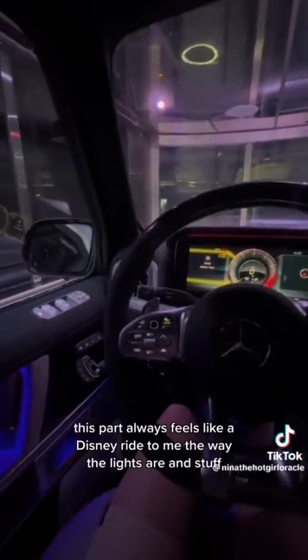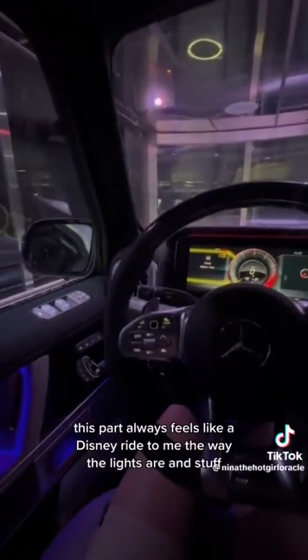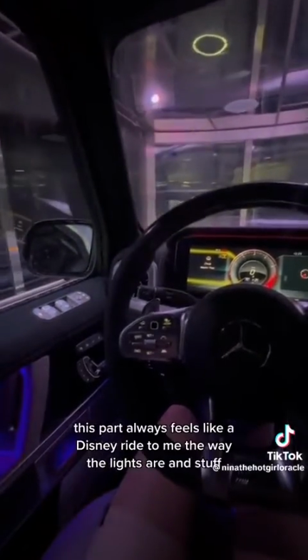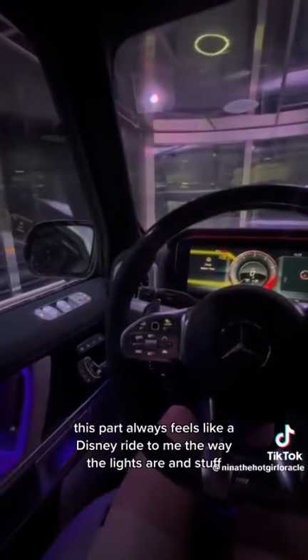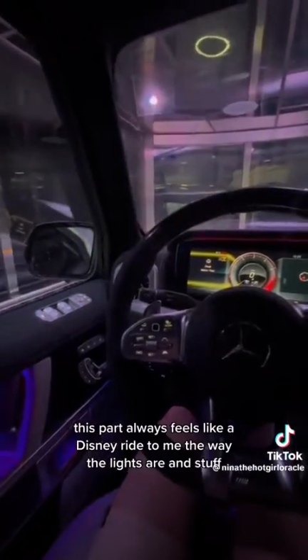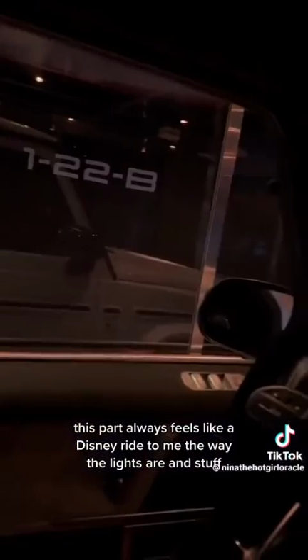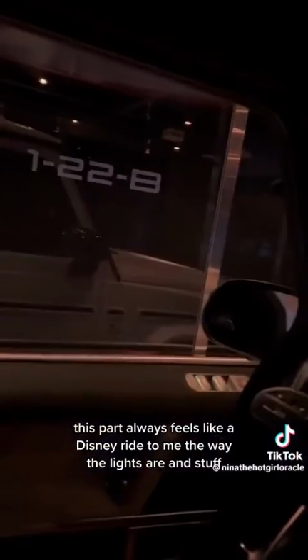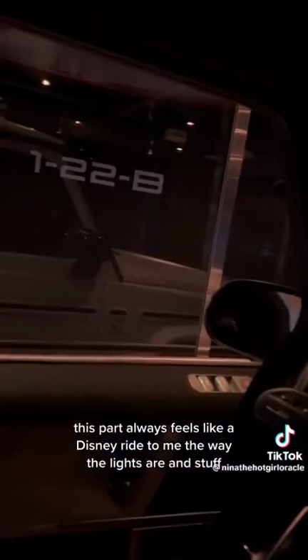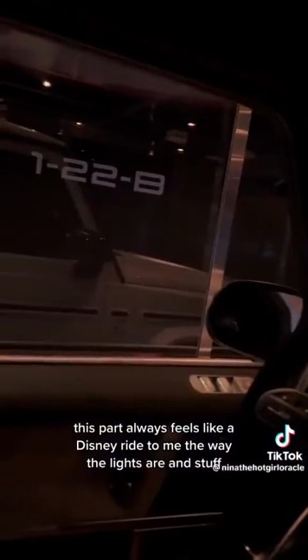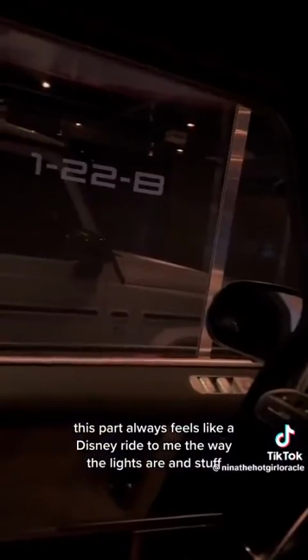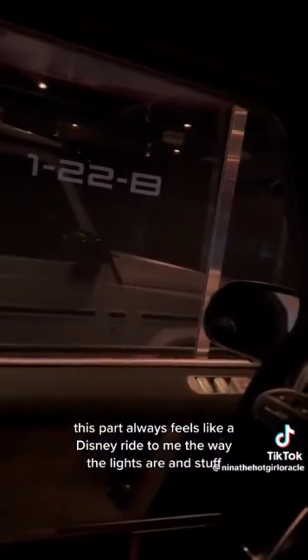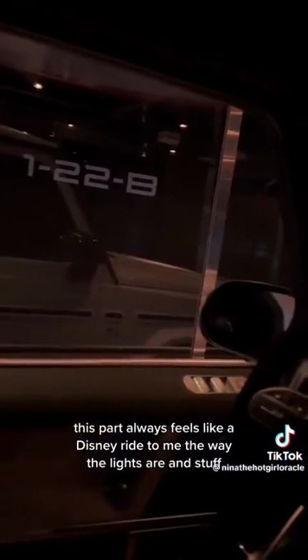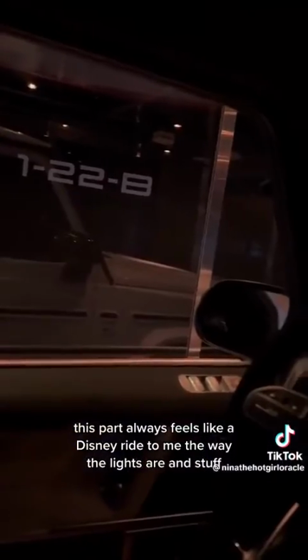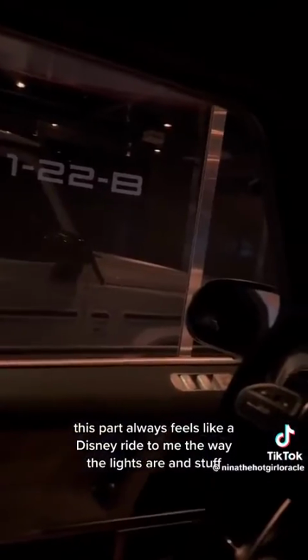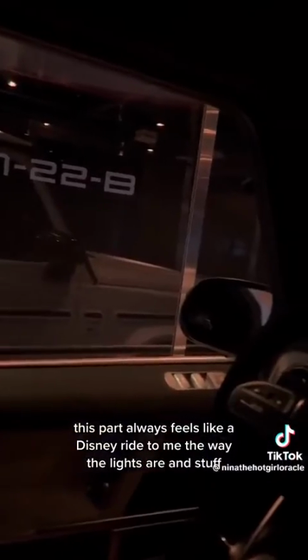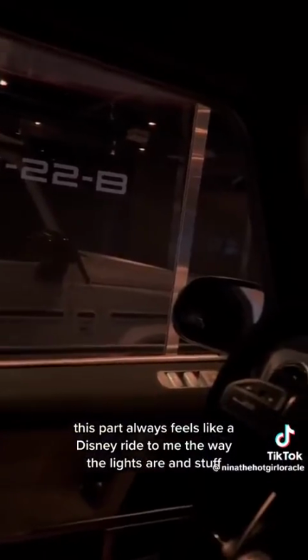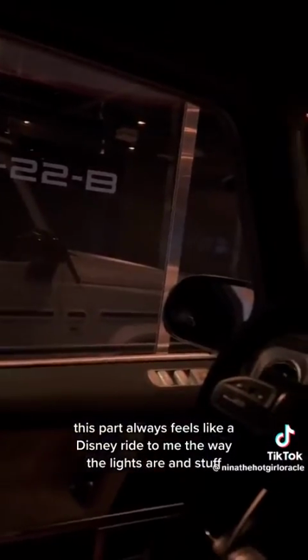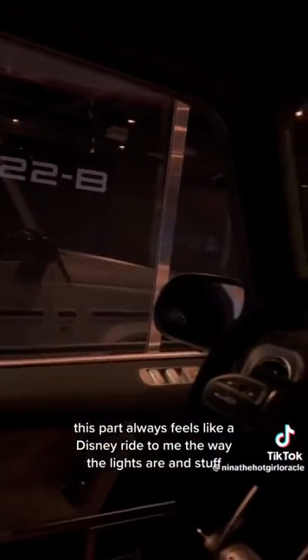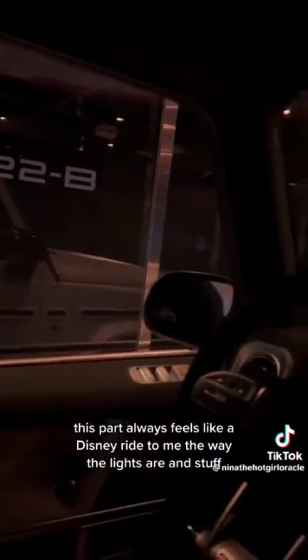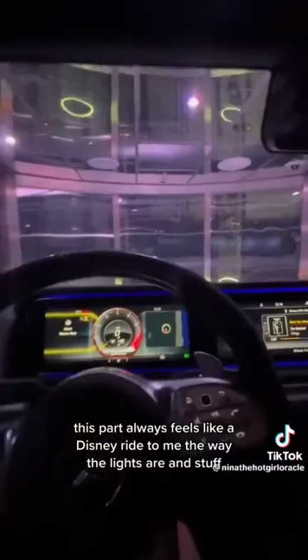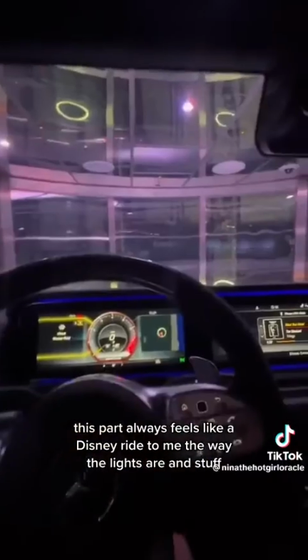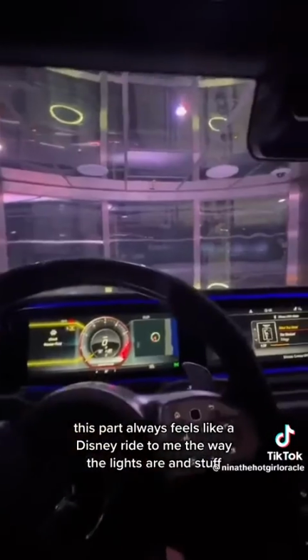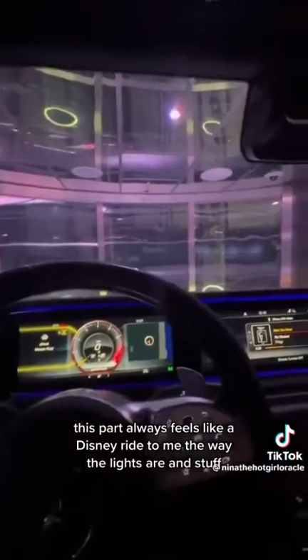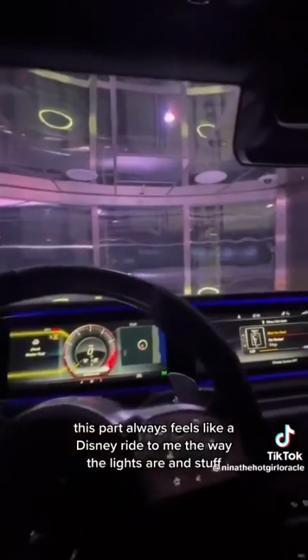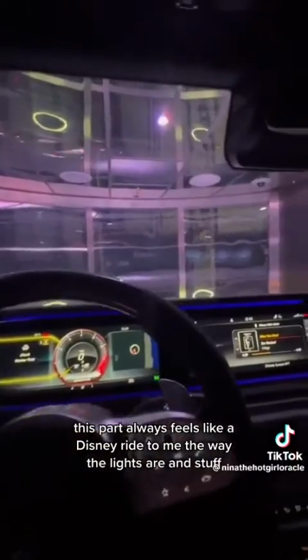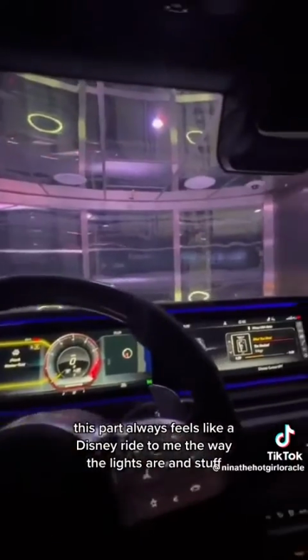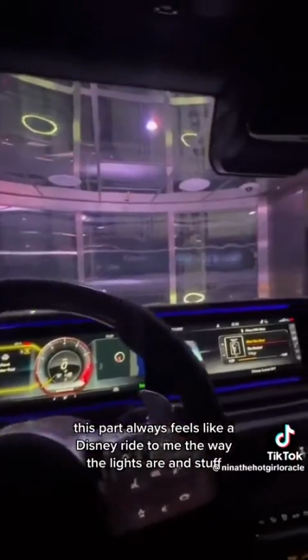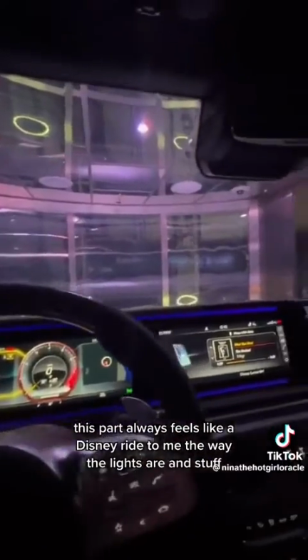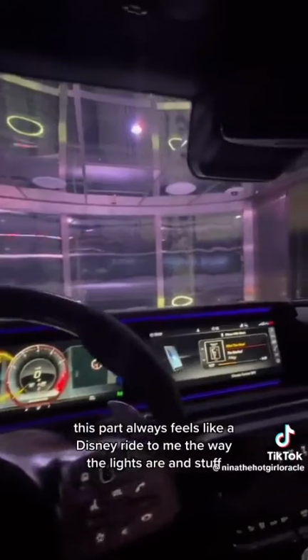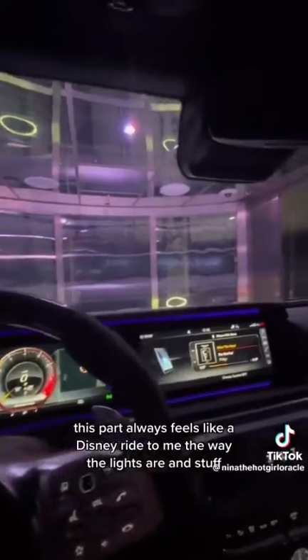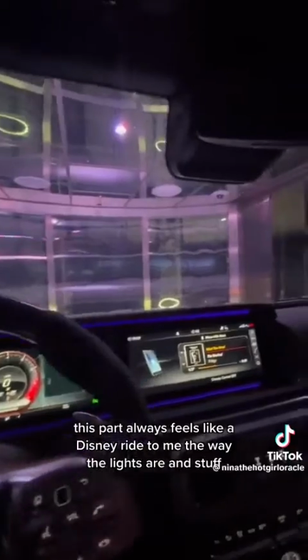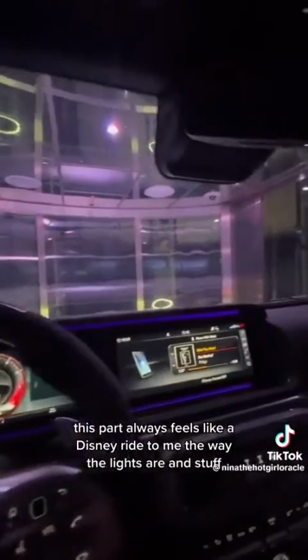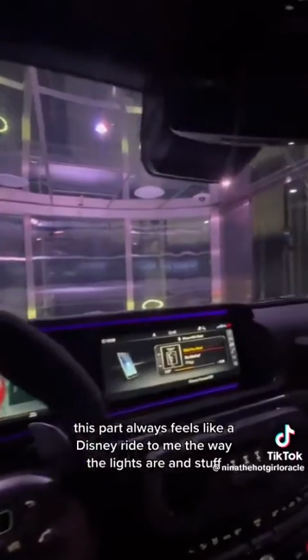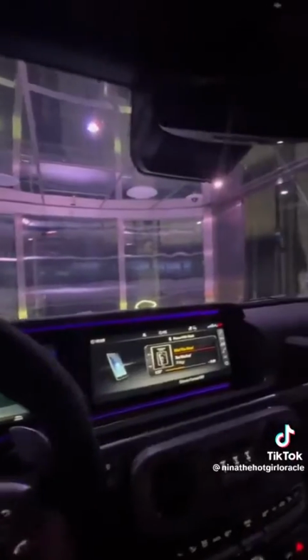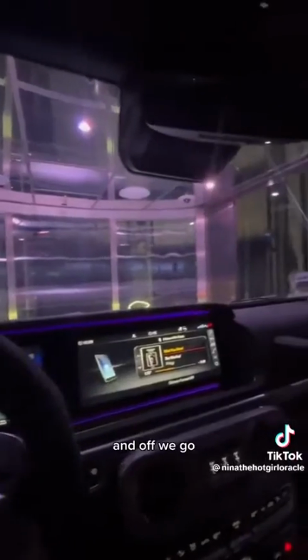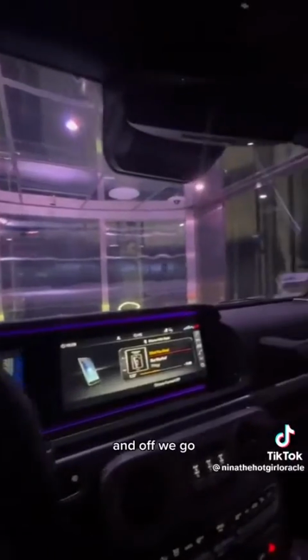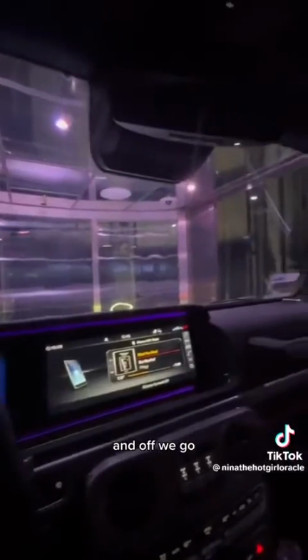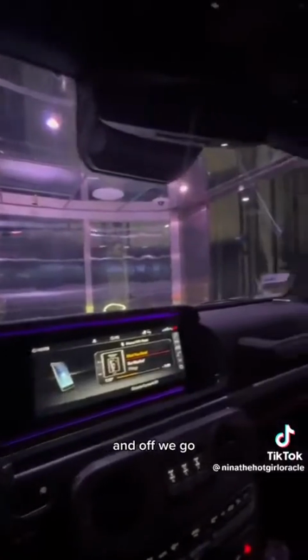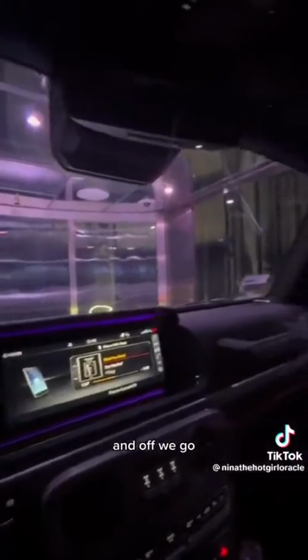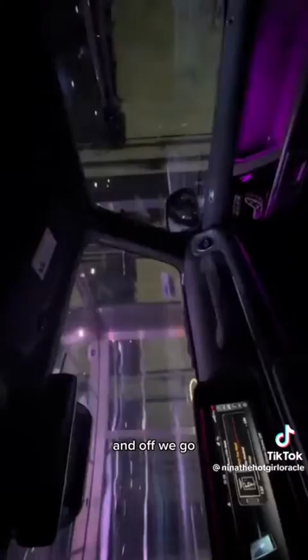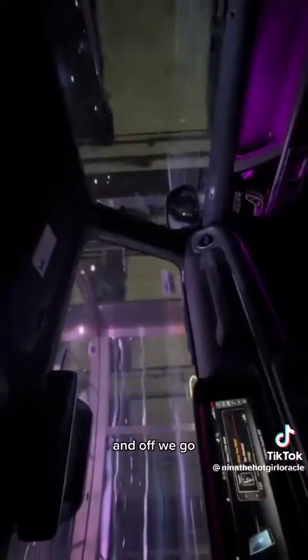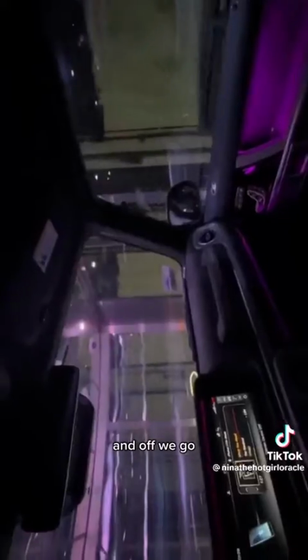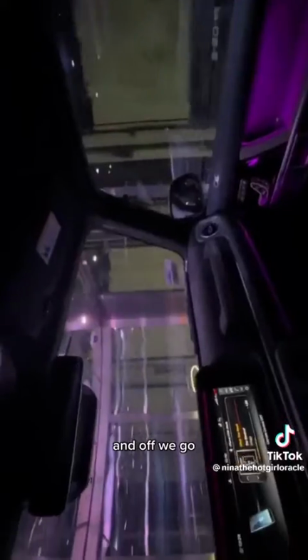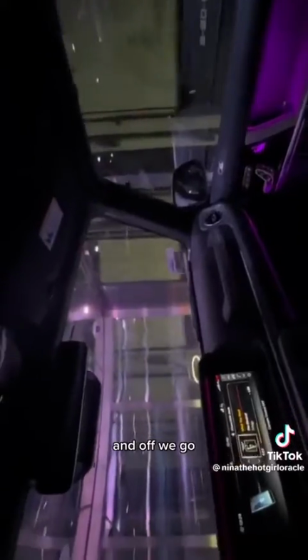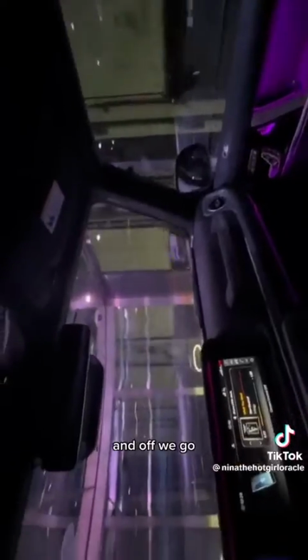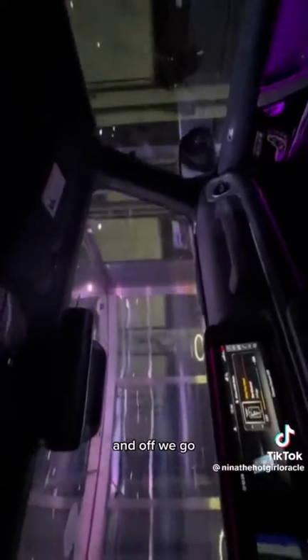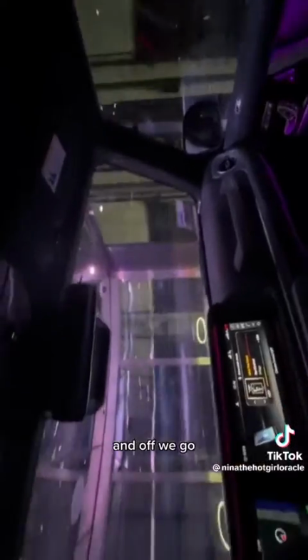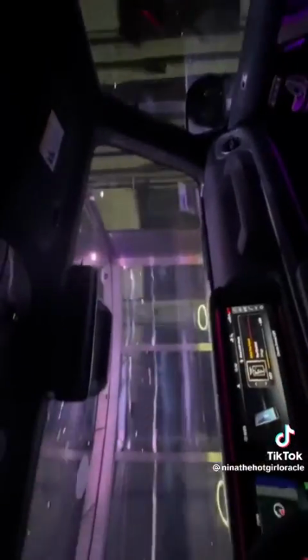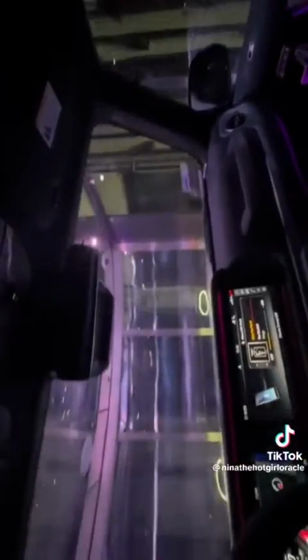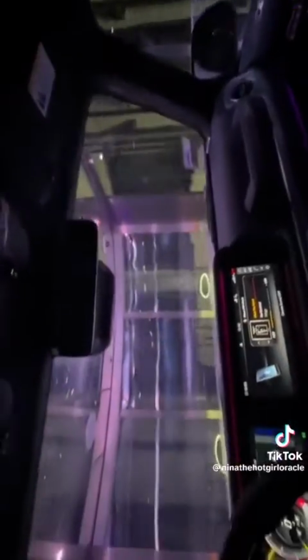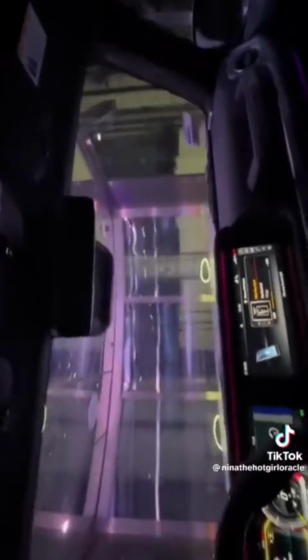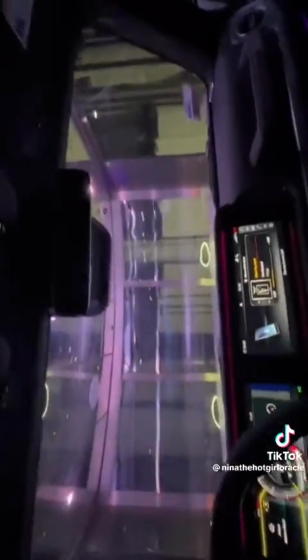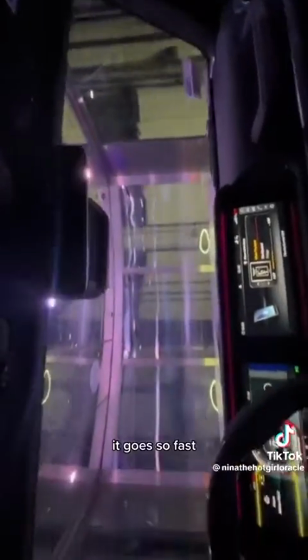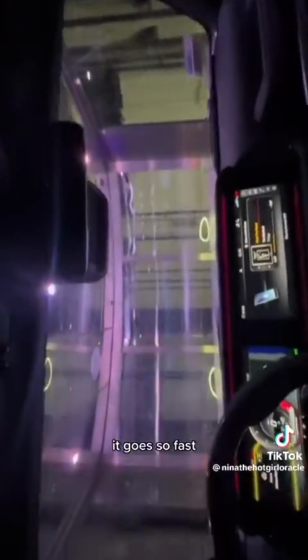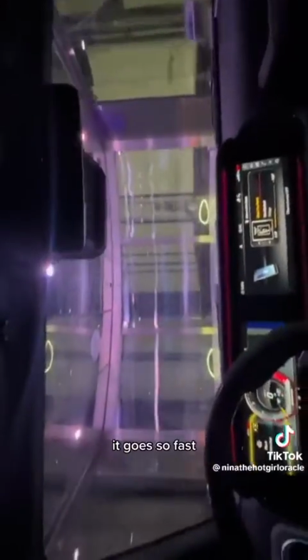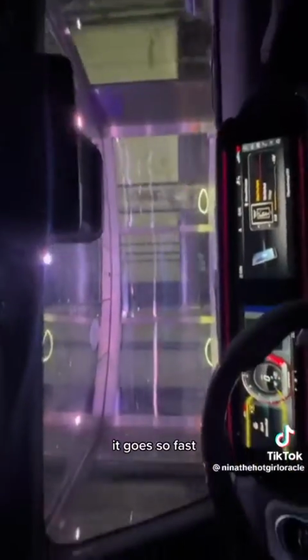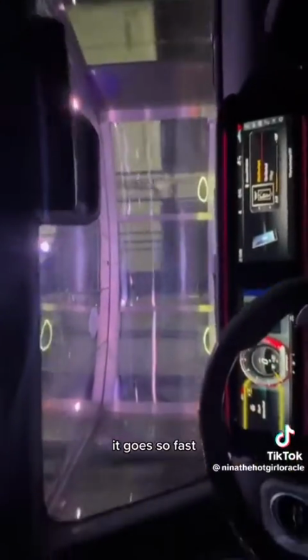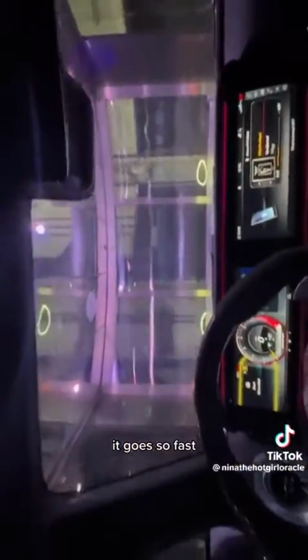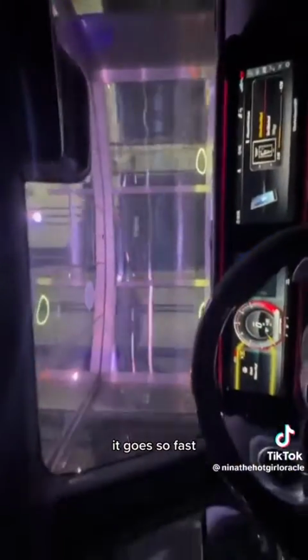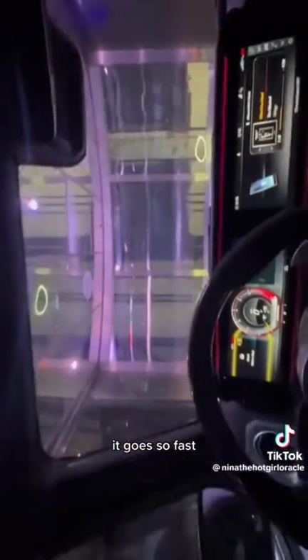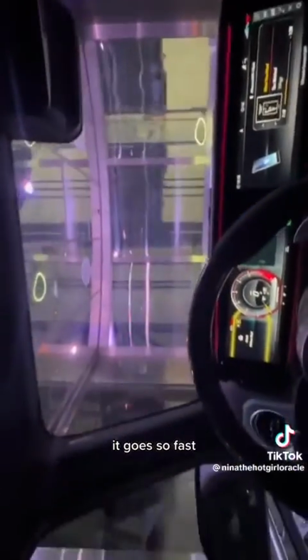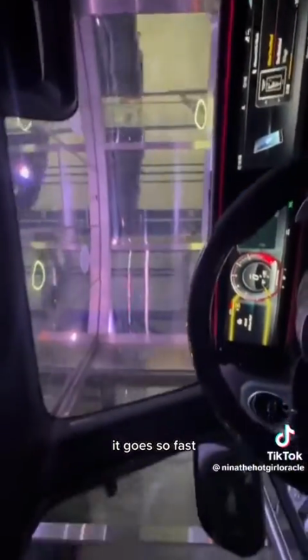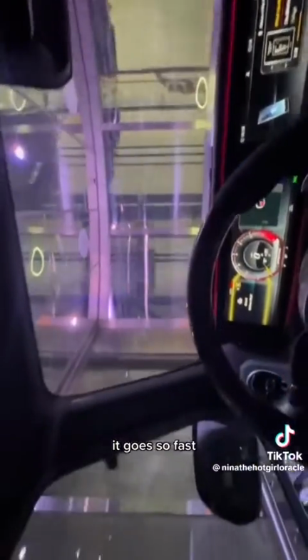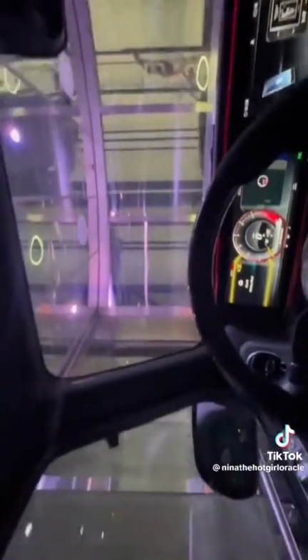This part always feels like a Disney ride to me, the way the lights are and stuff. And off we go — it goes so fast.